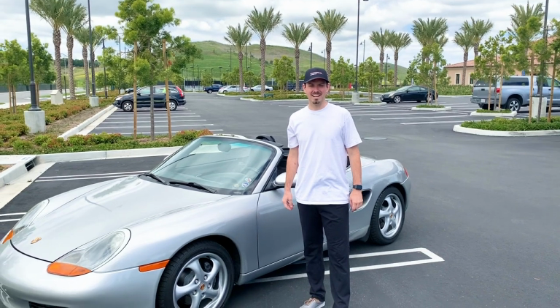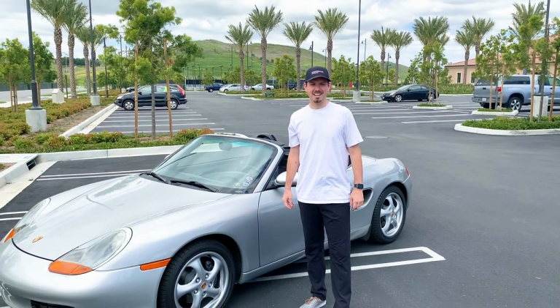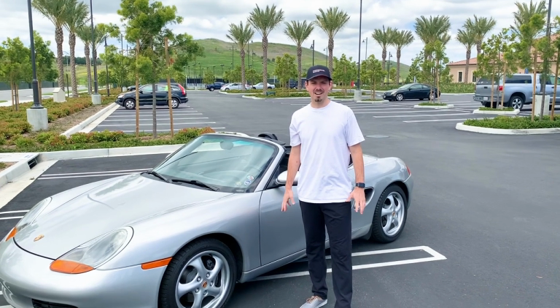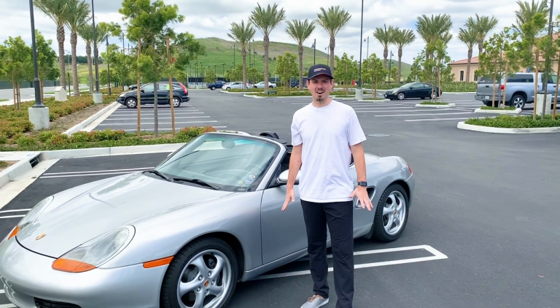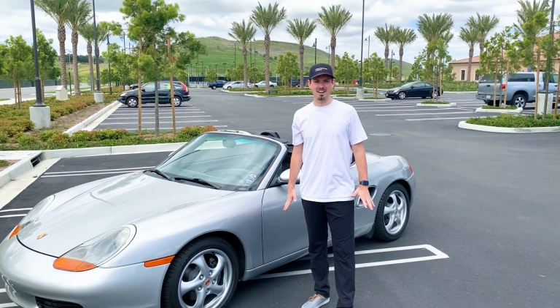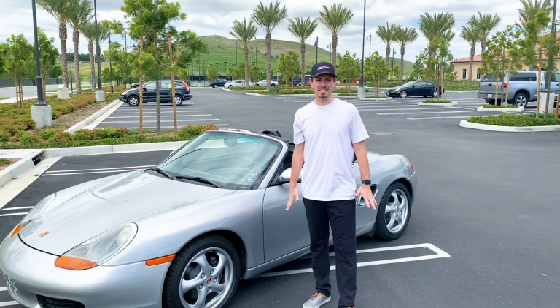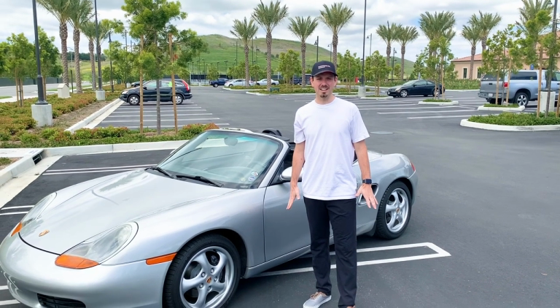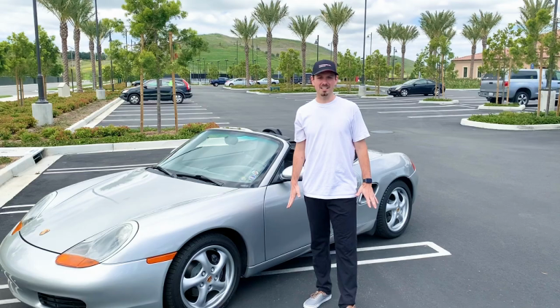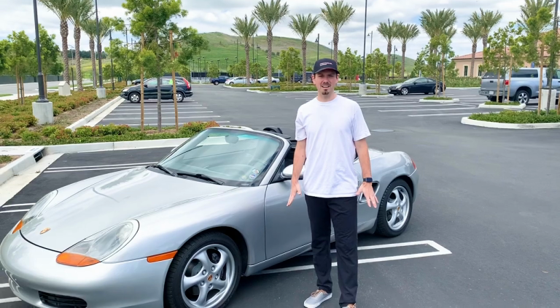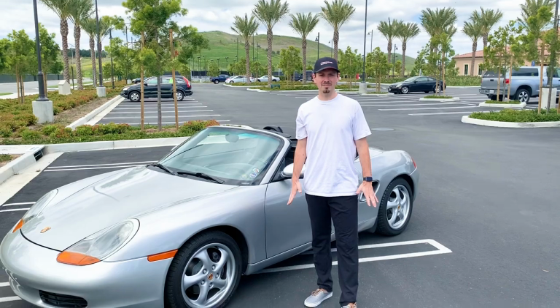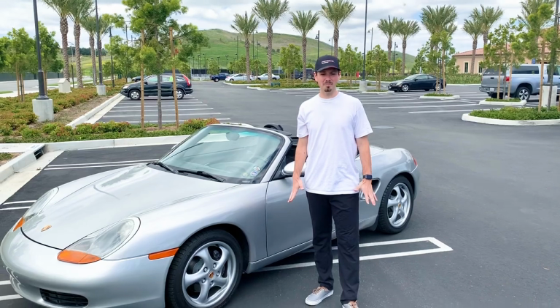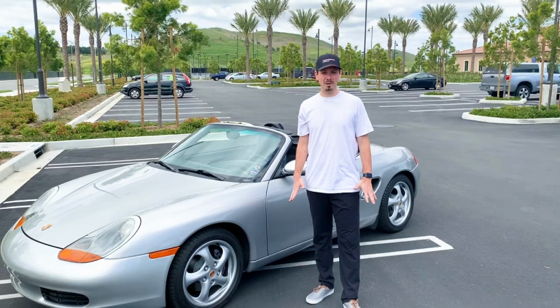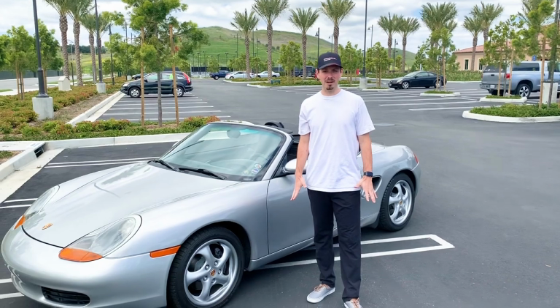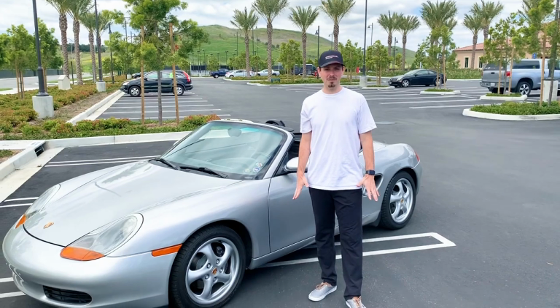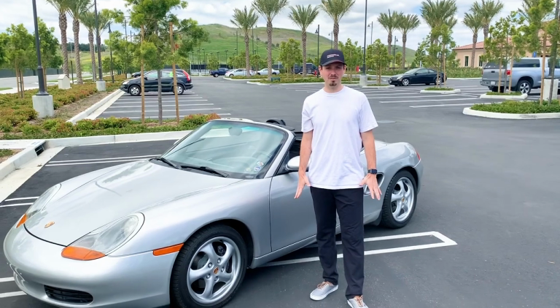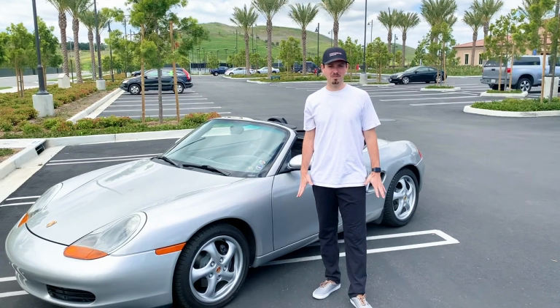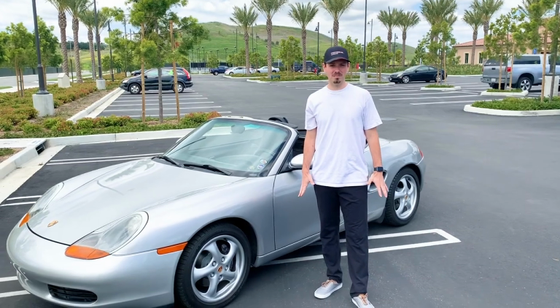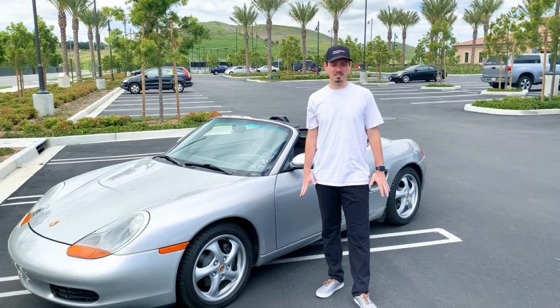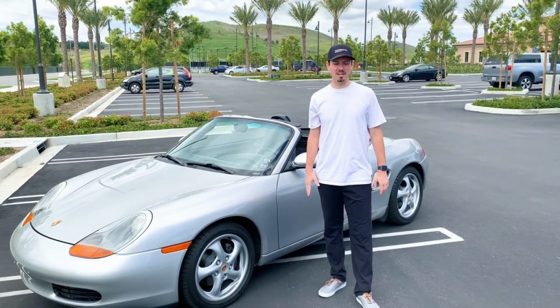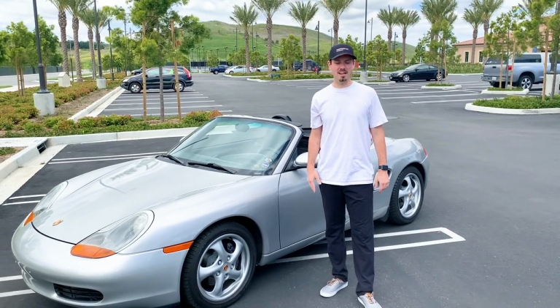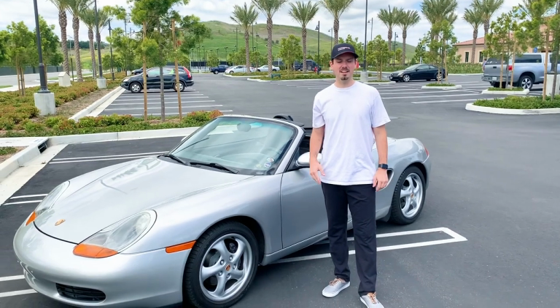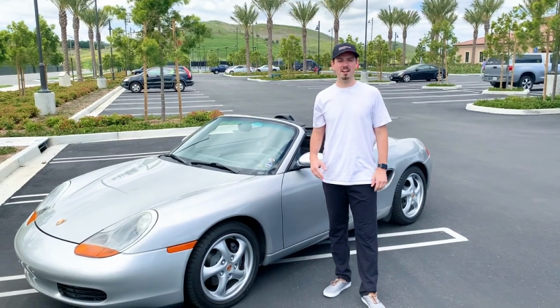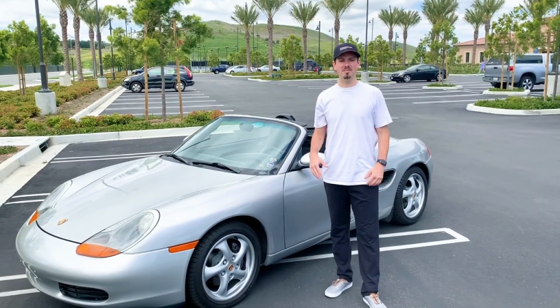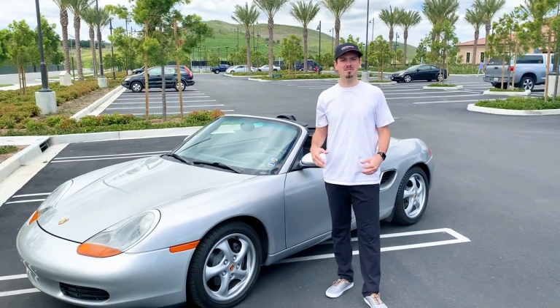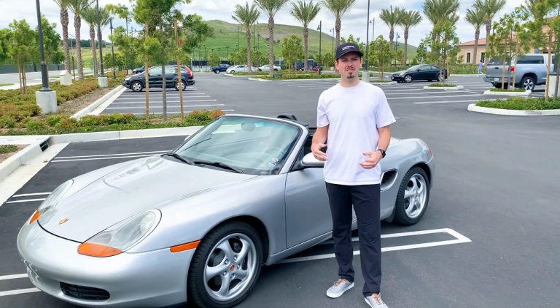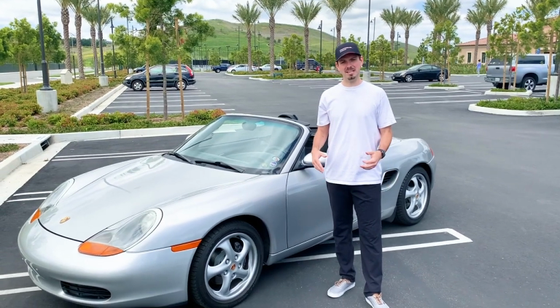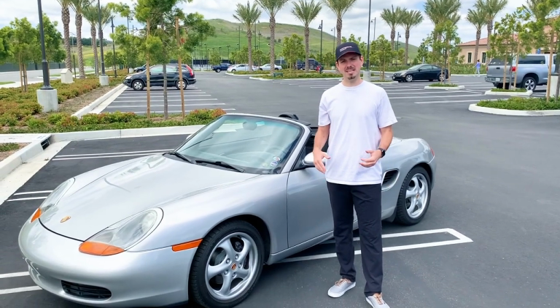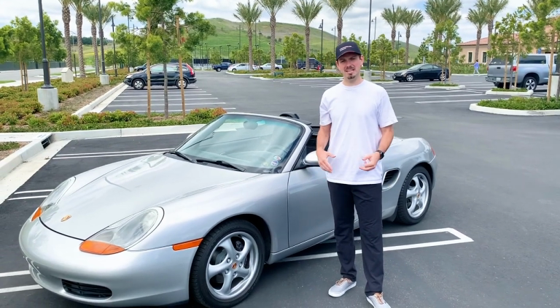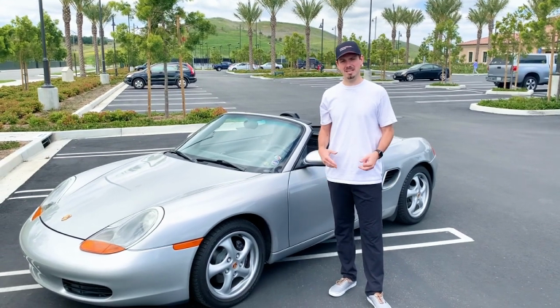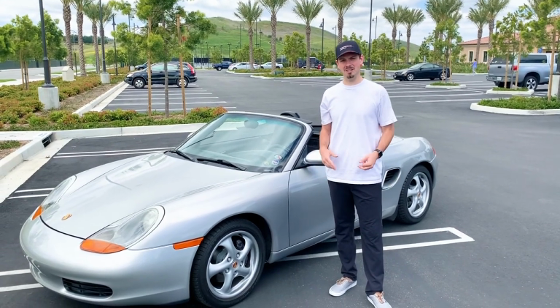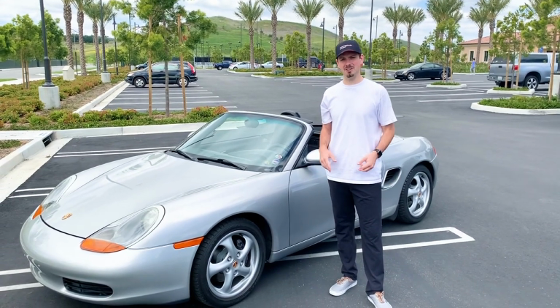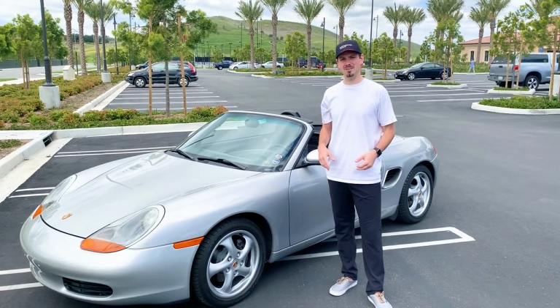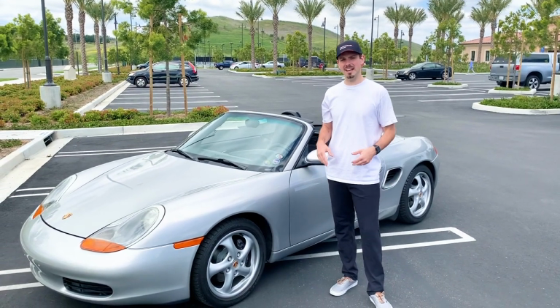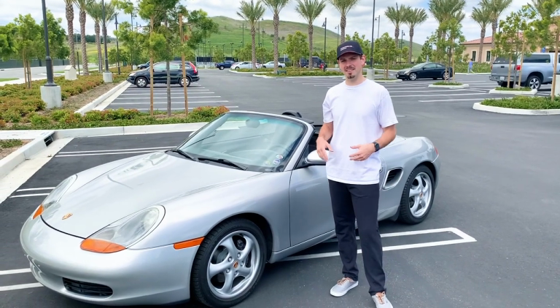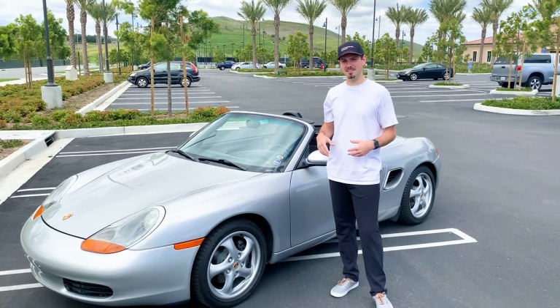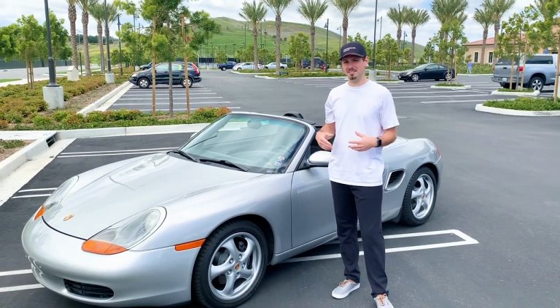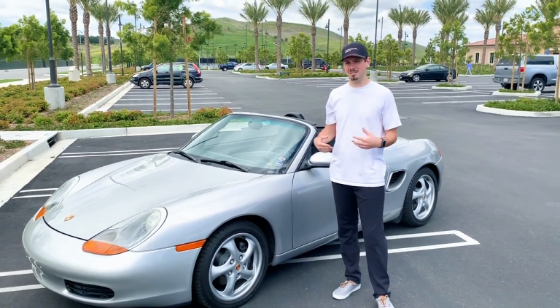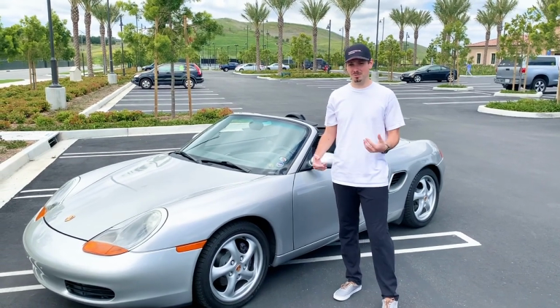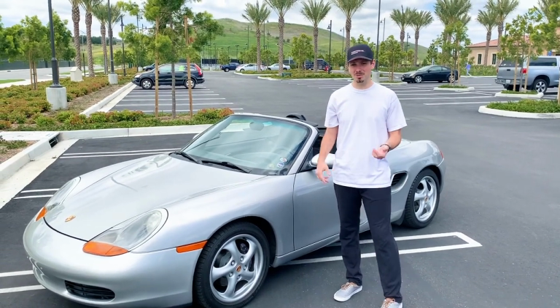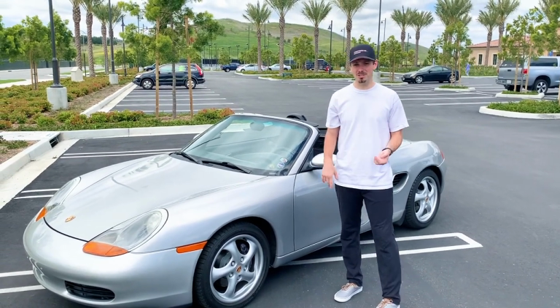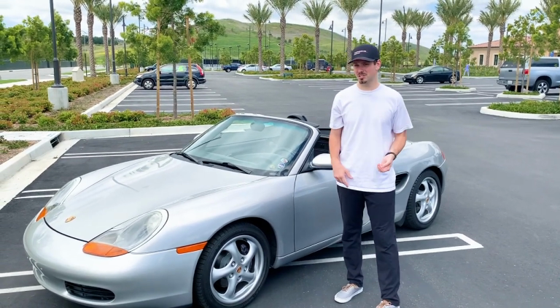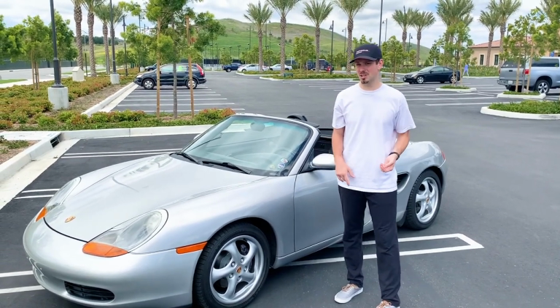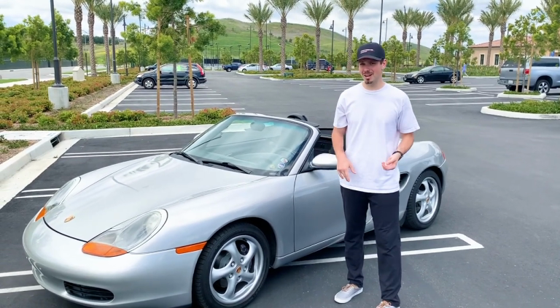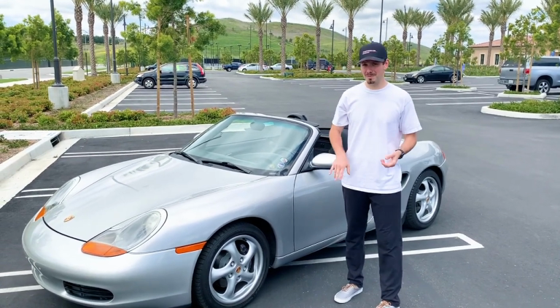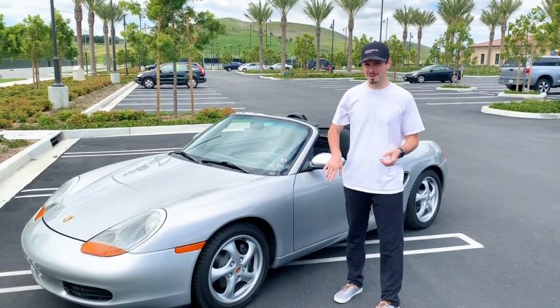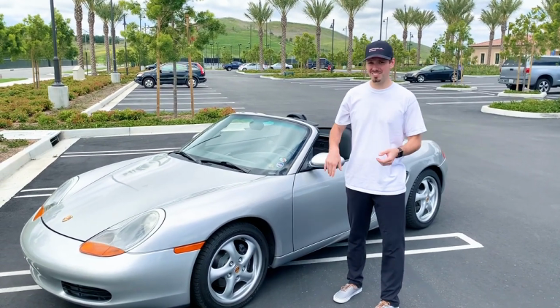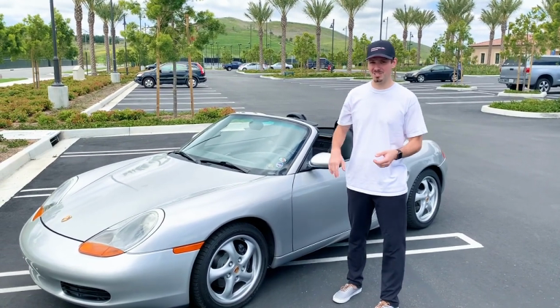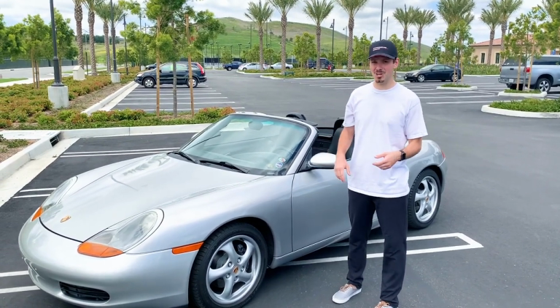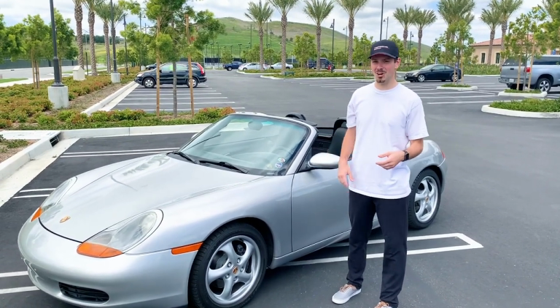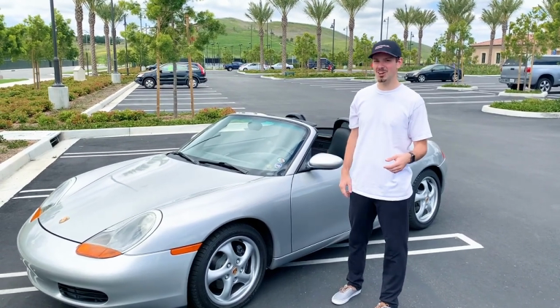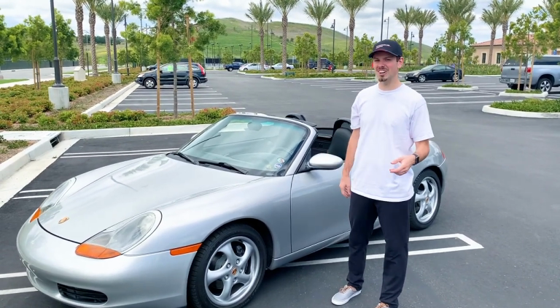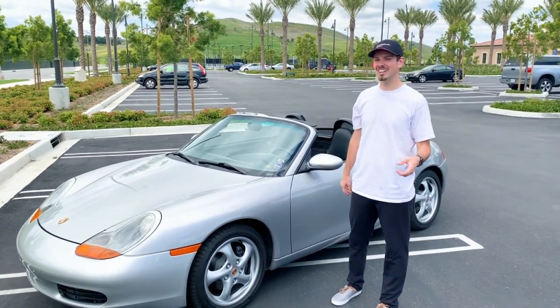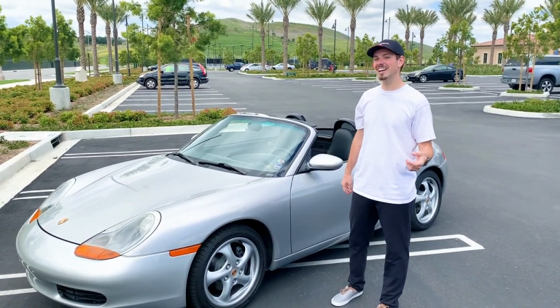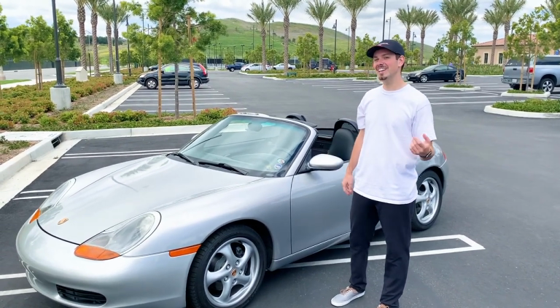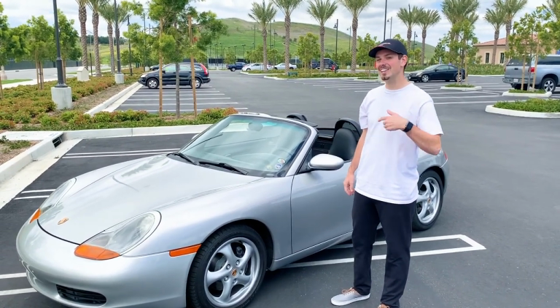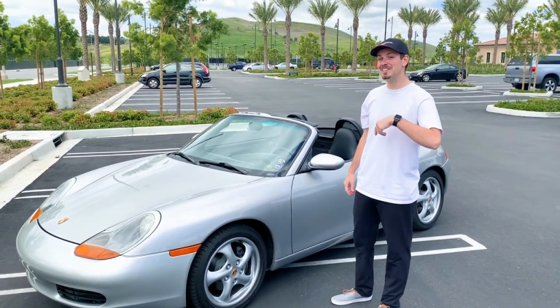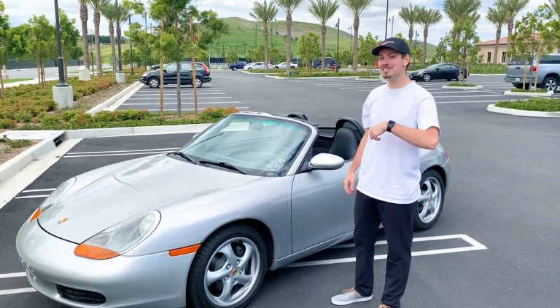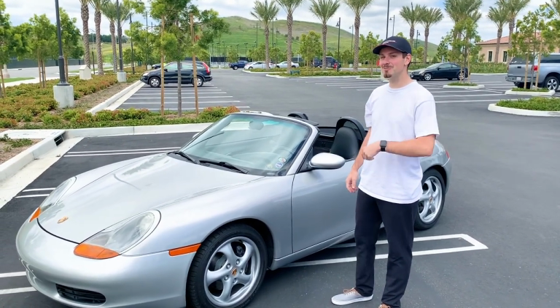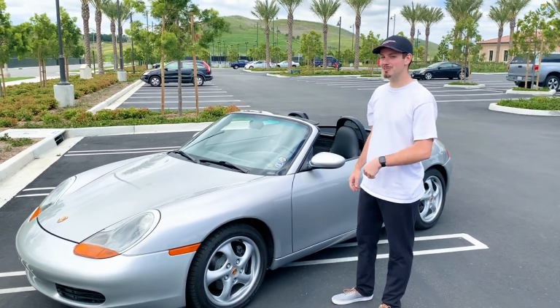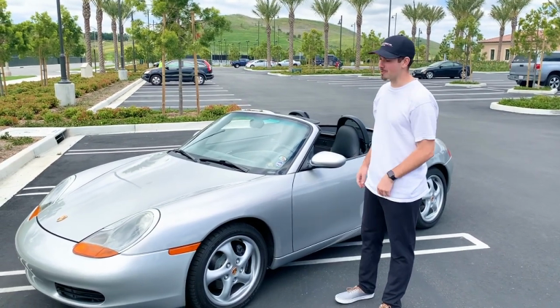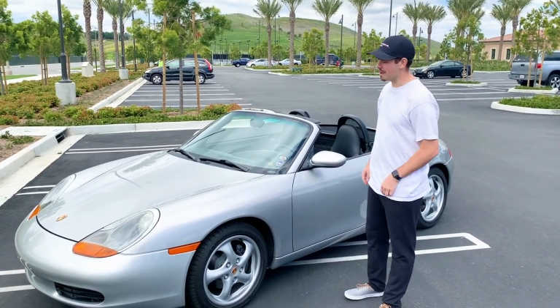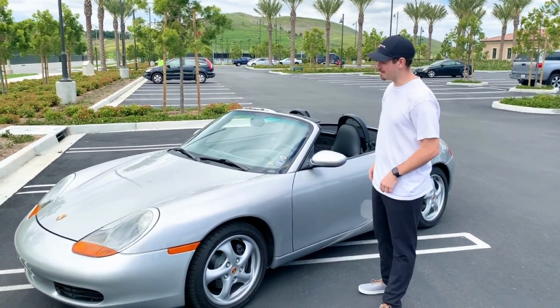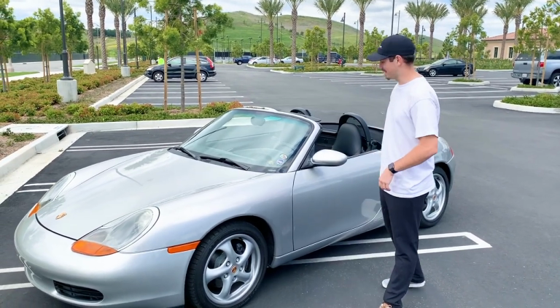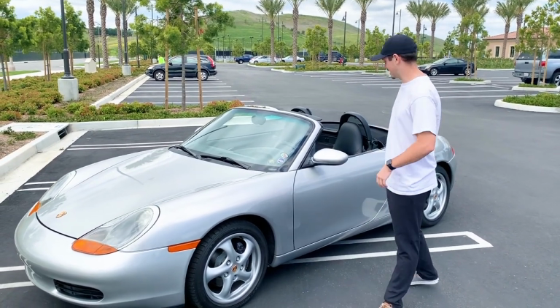Alright, enough of sitting here and listening to me talk about this car — let's go drive it.